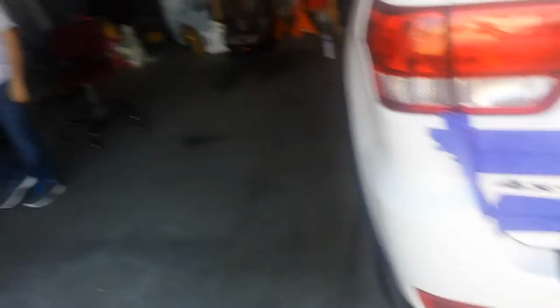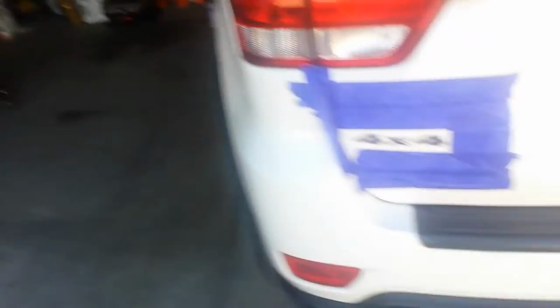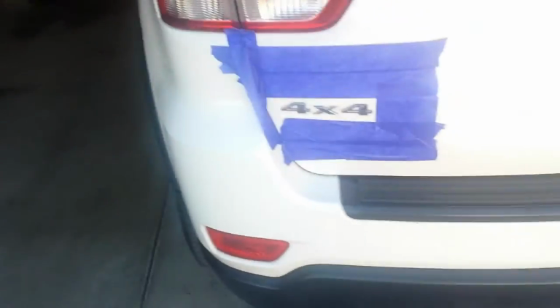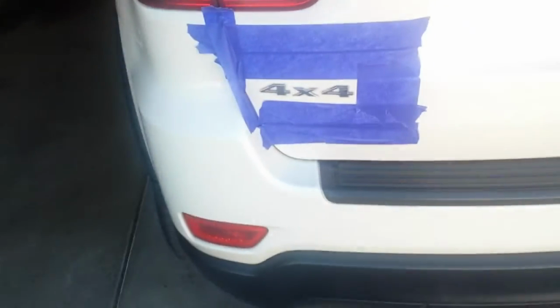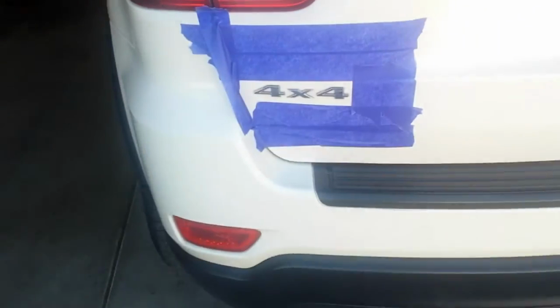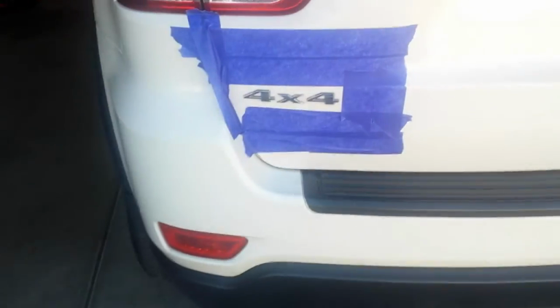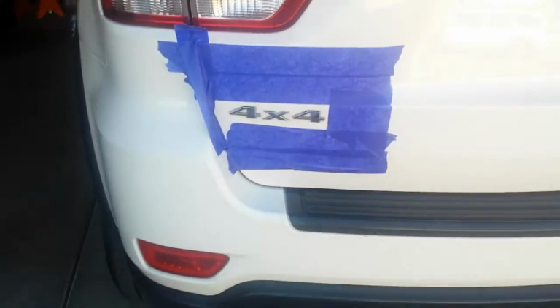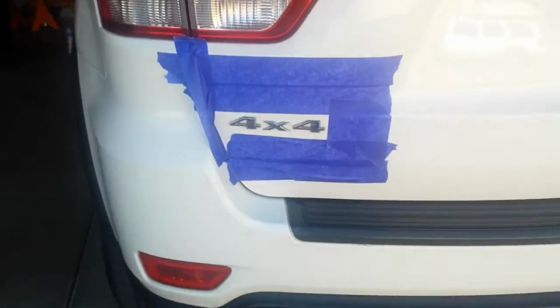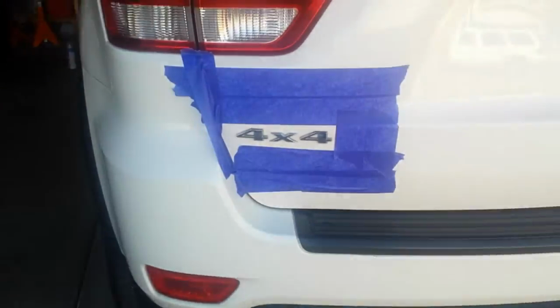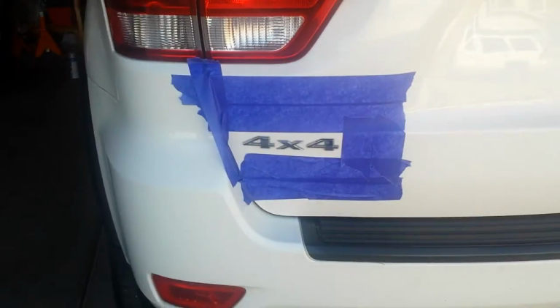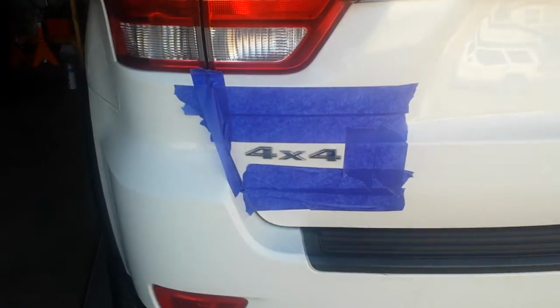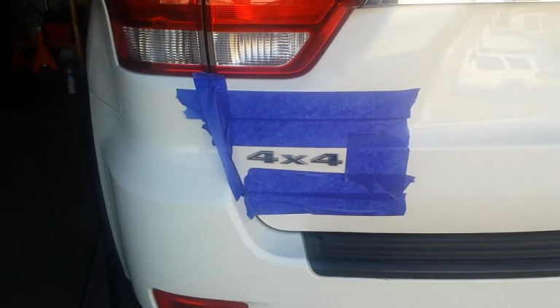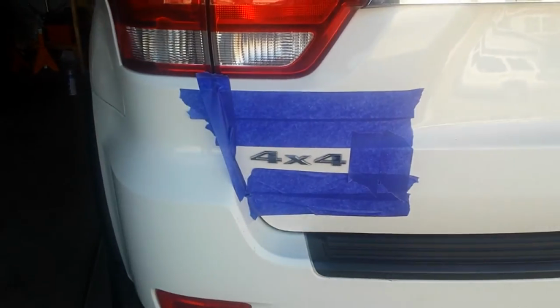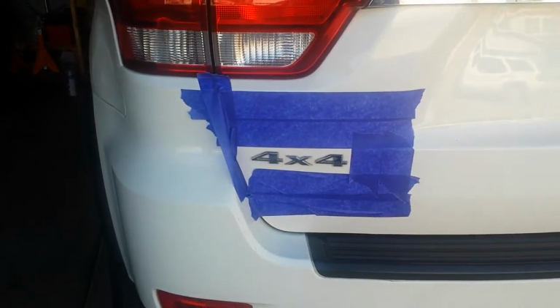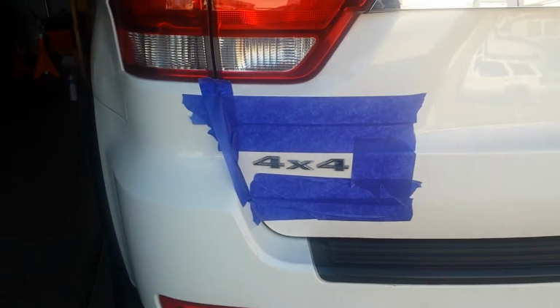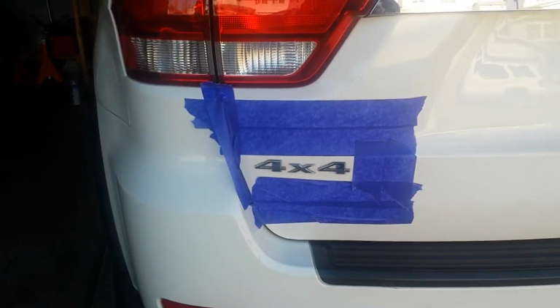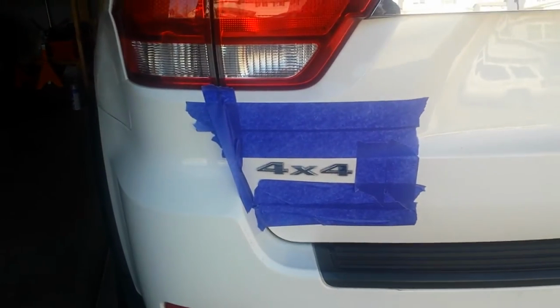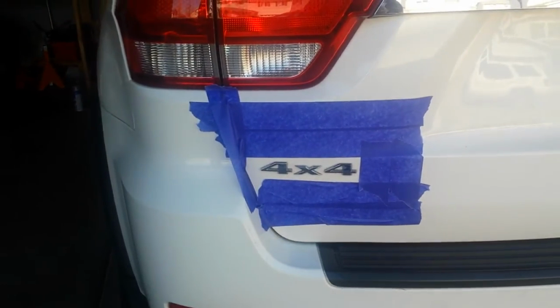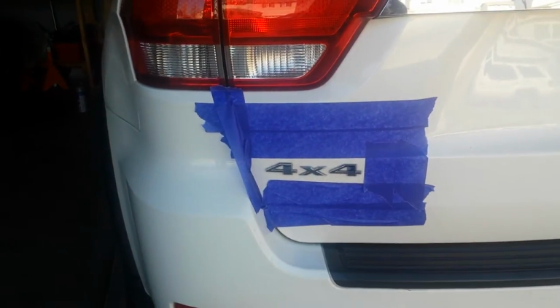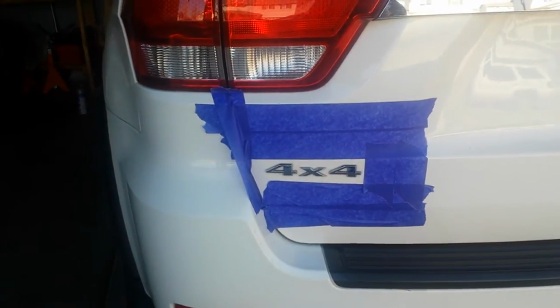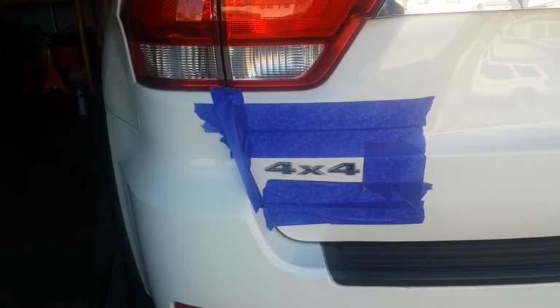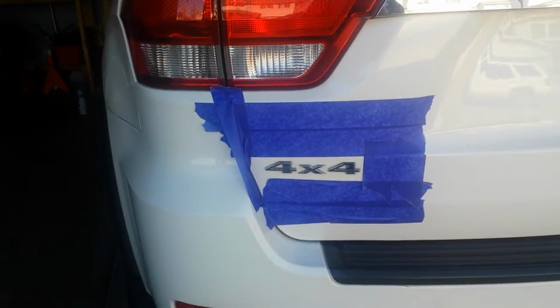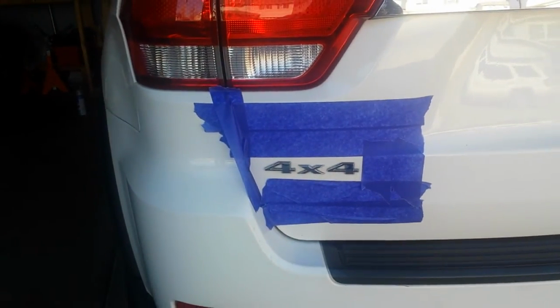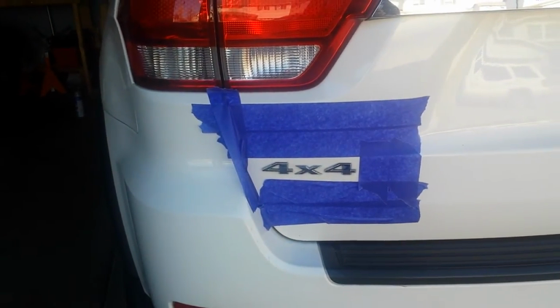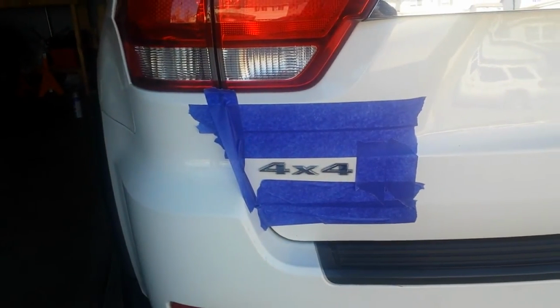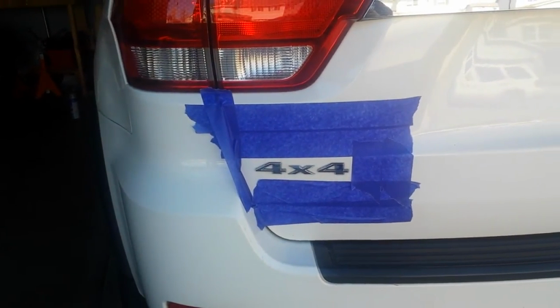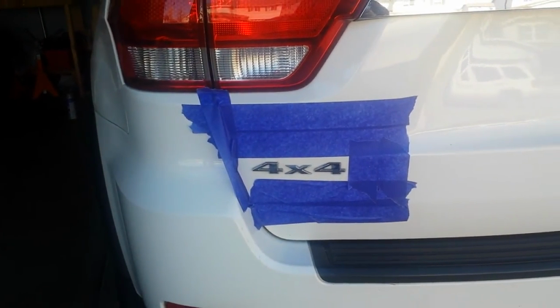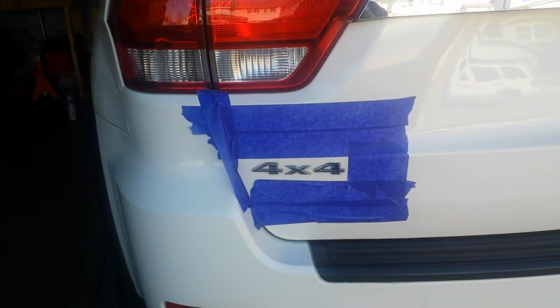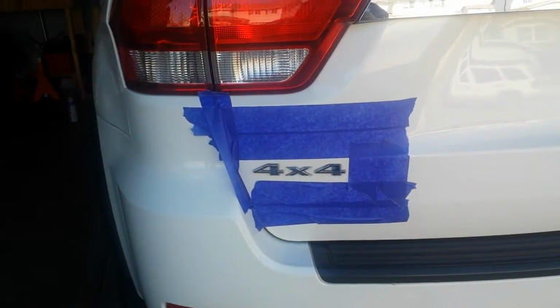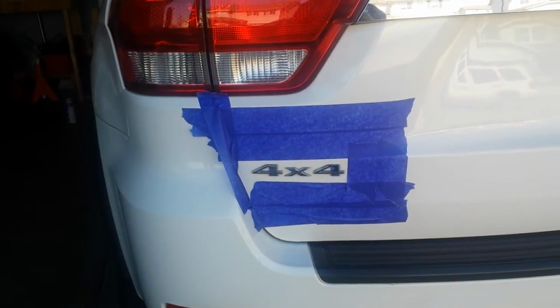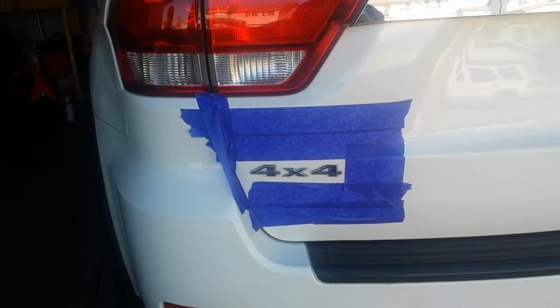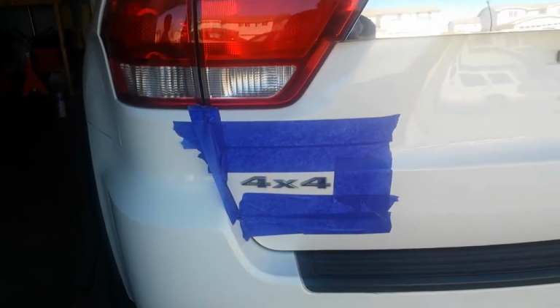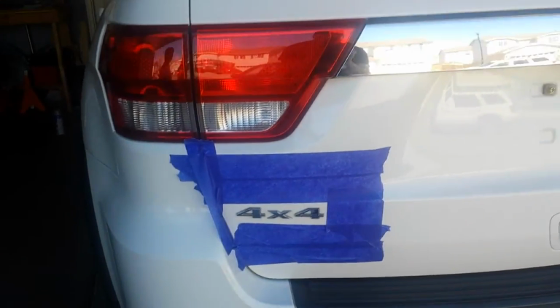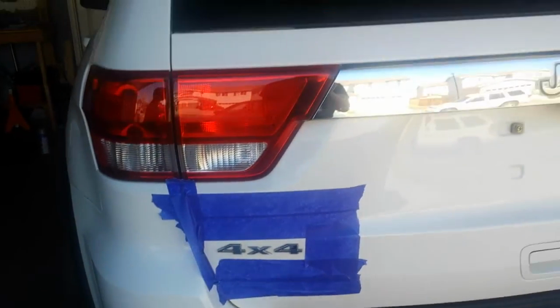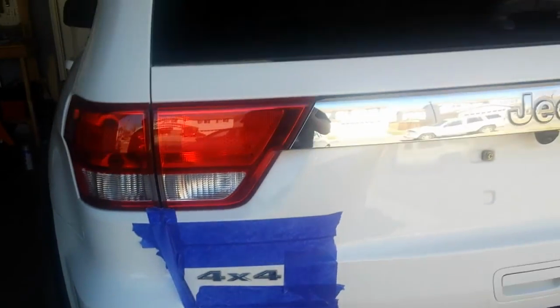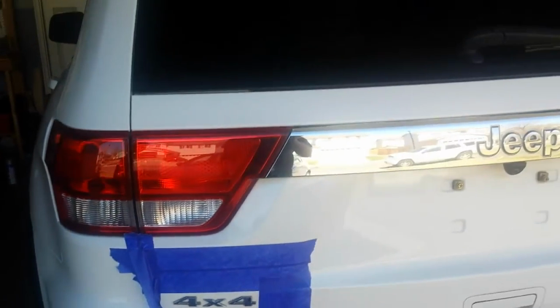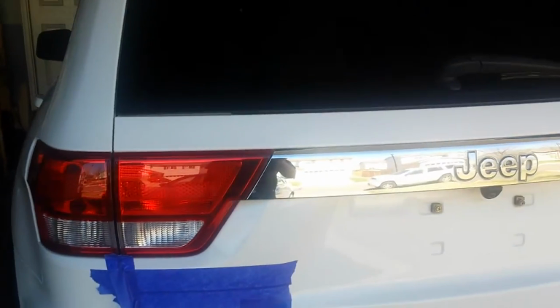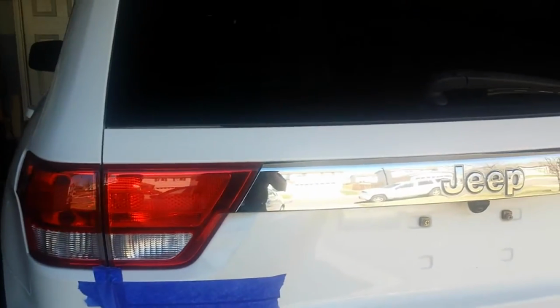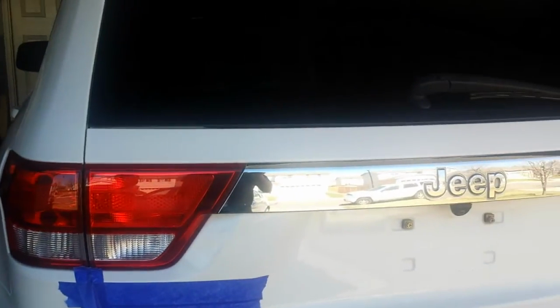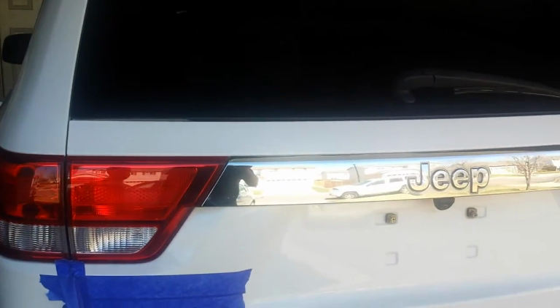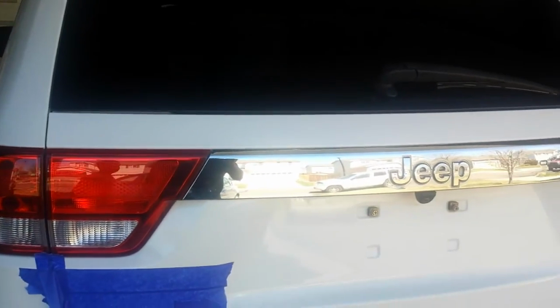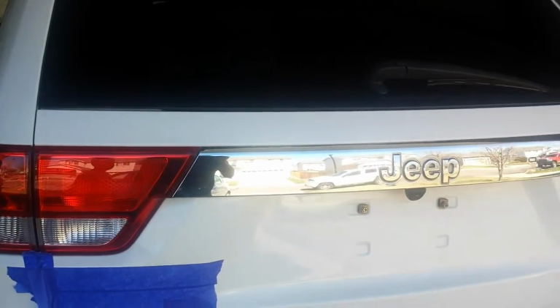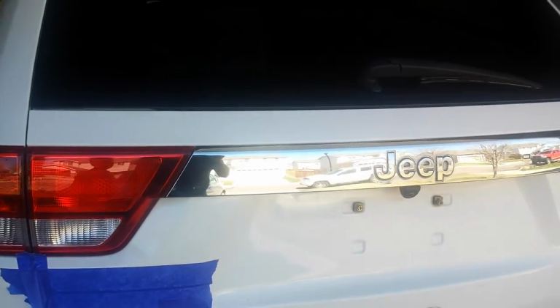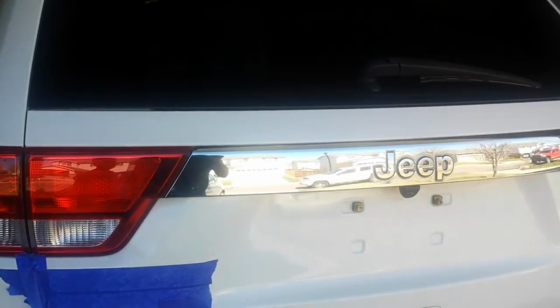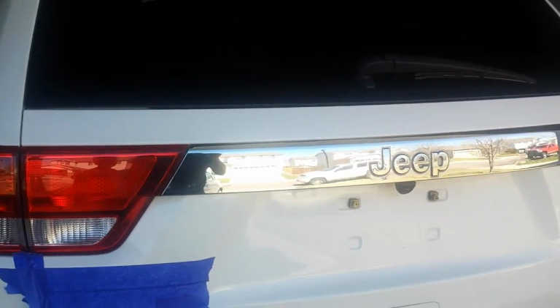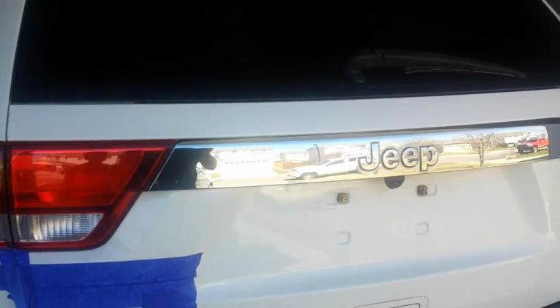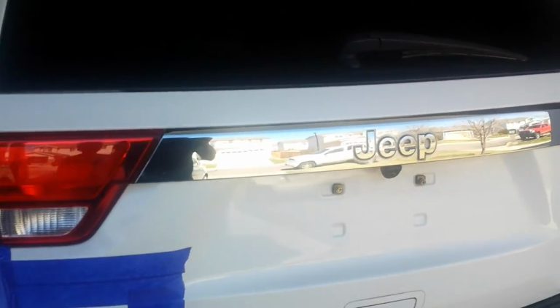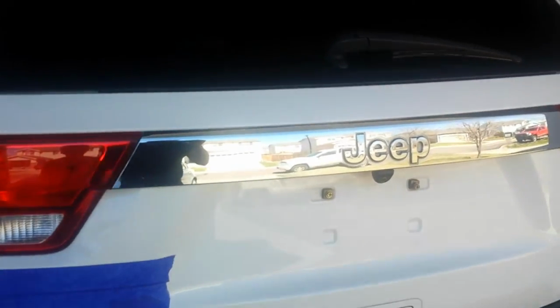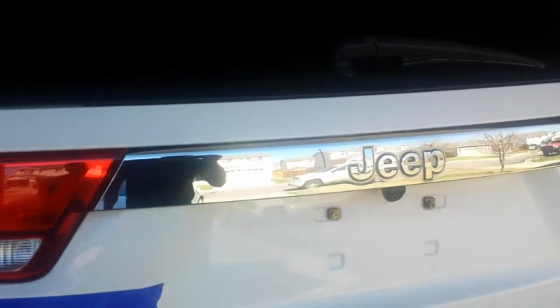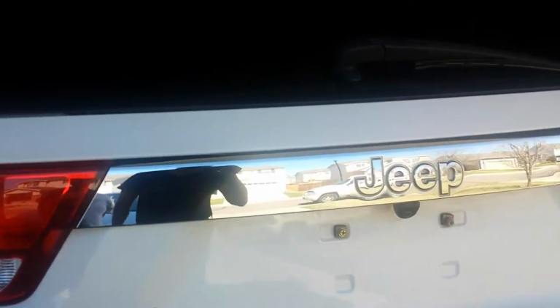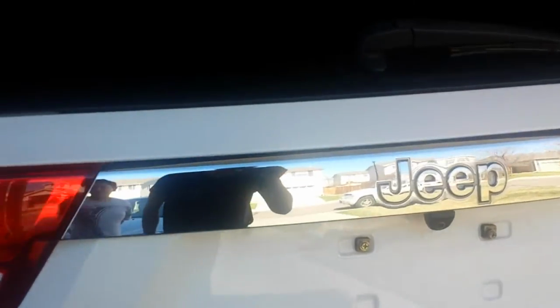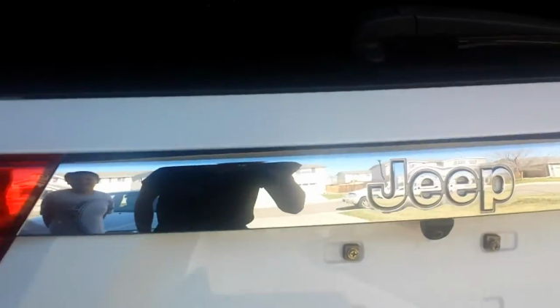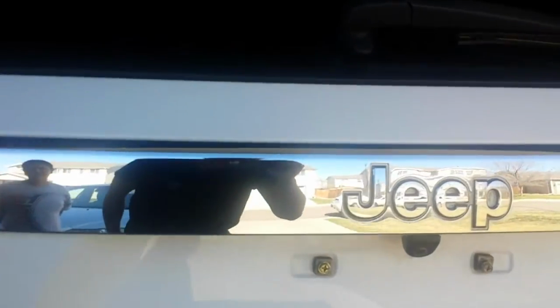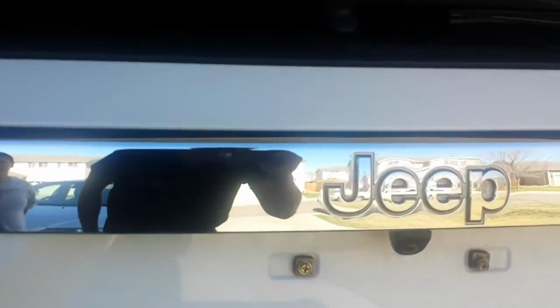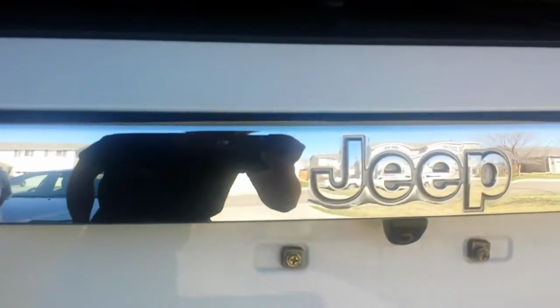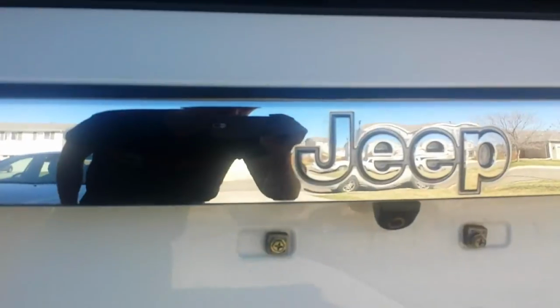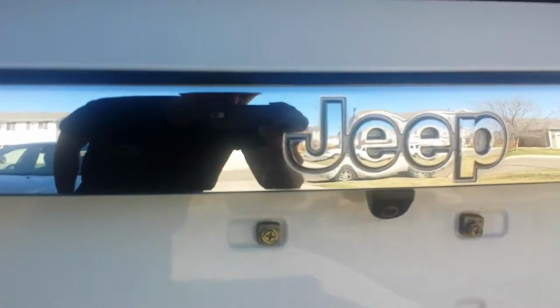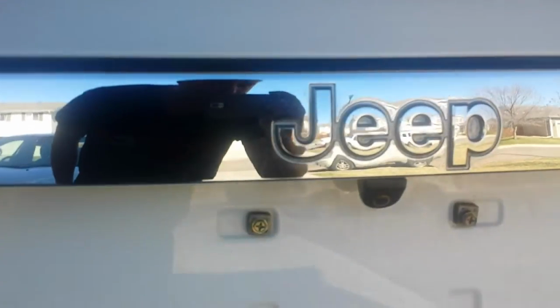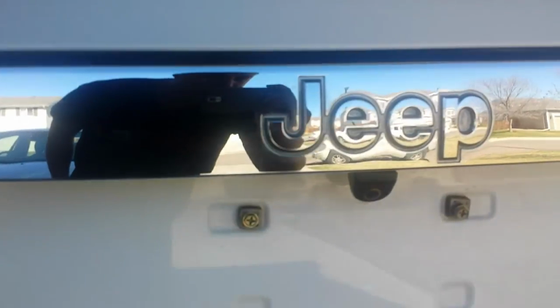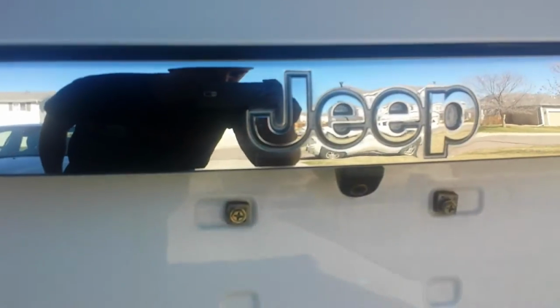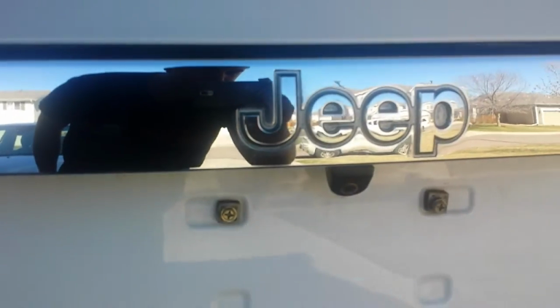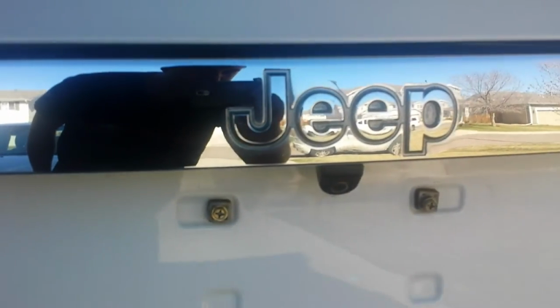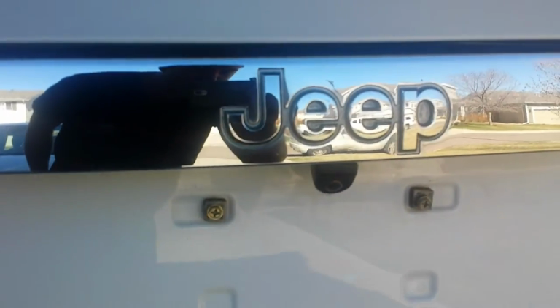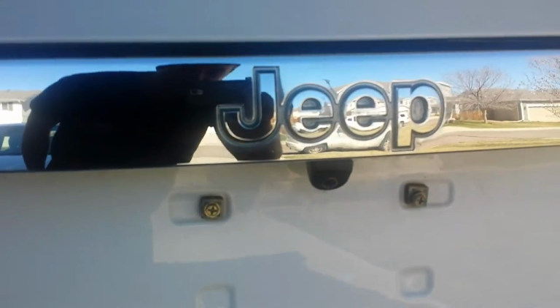My boy Elias is going to help me. We're going to black out the 4x4 sign and we're thinking about doing the Jeep sign too, but it's a little funky because it has a weird edge on it.